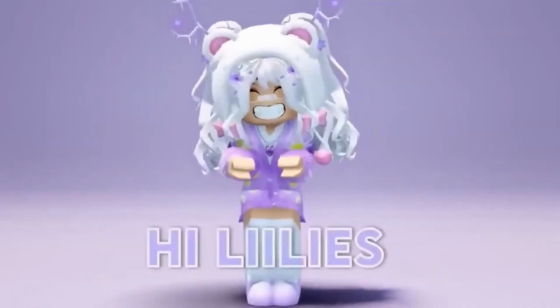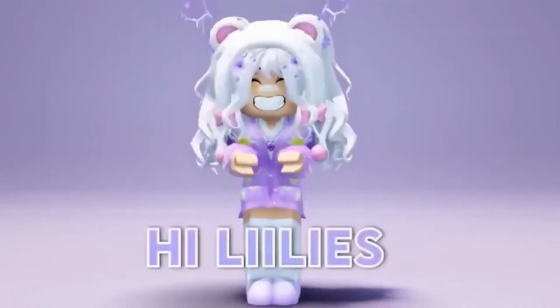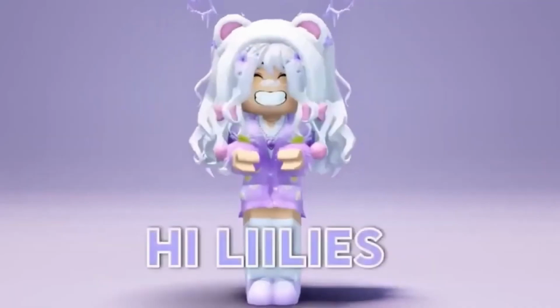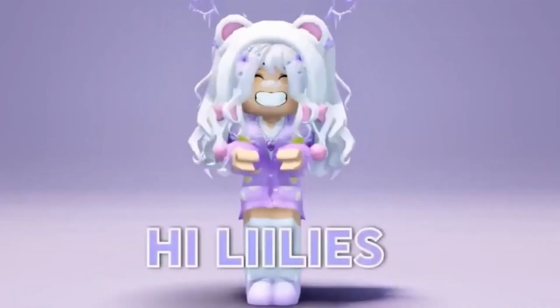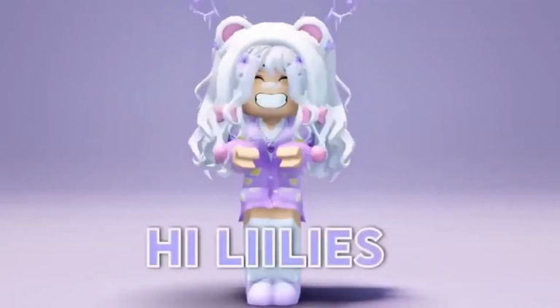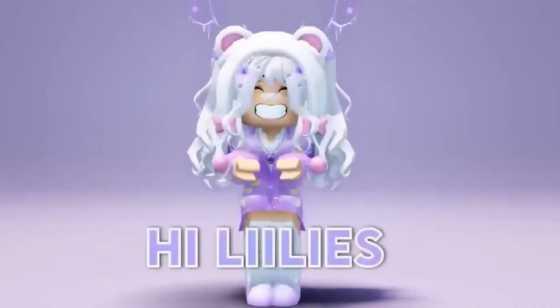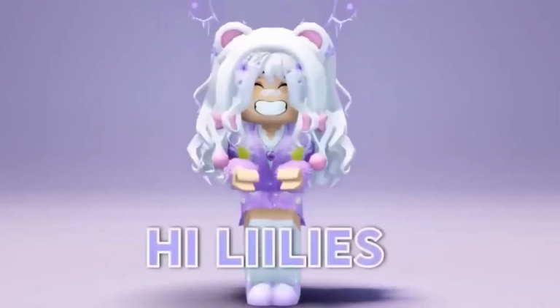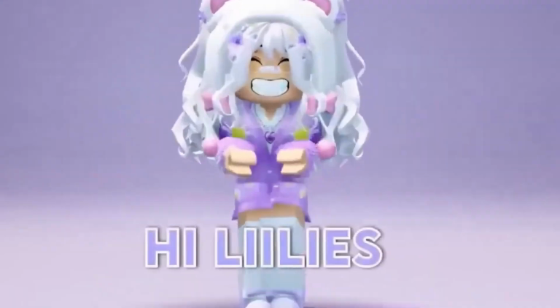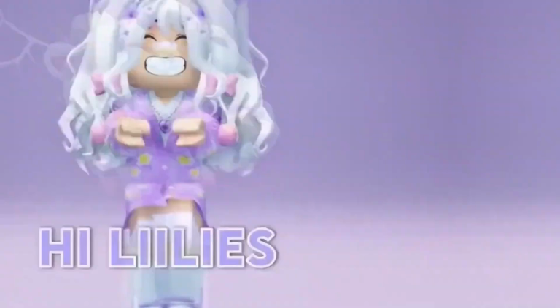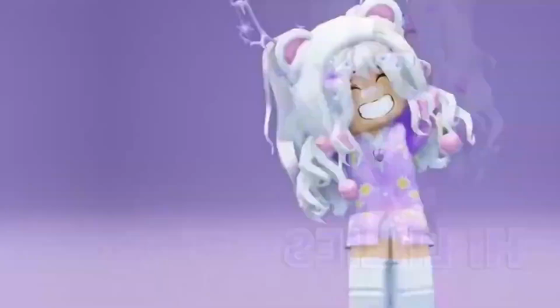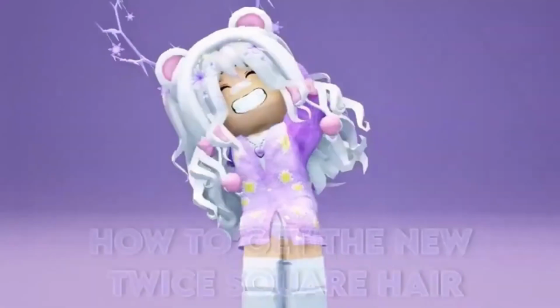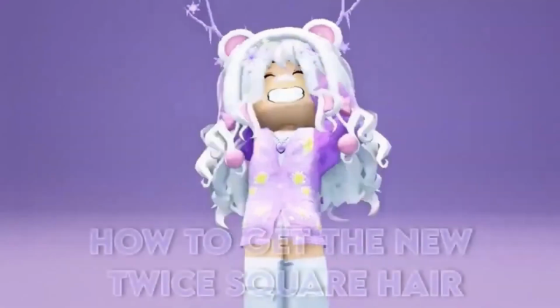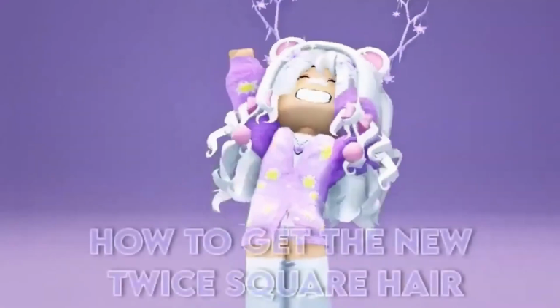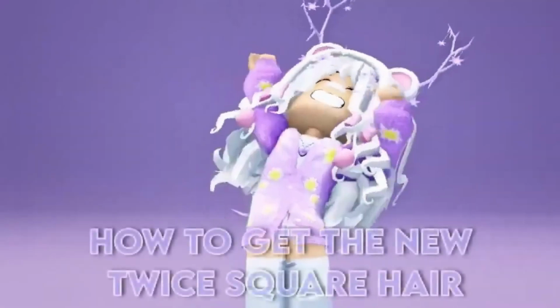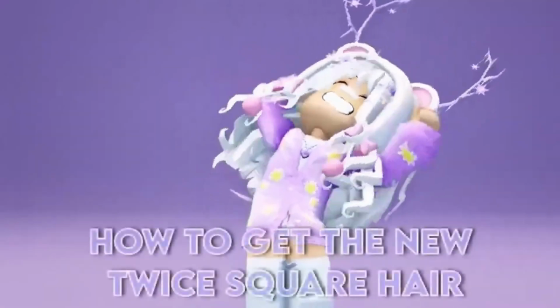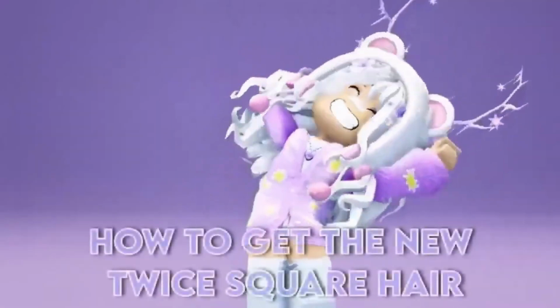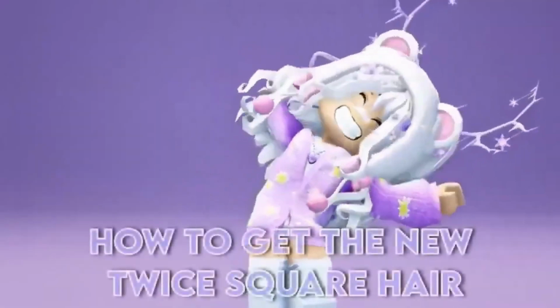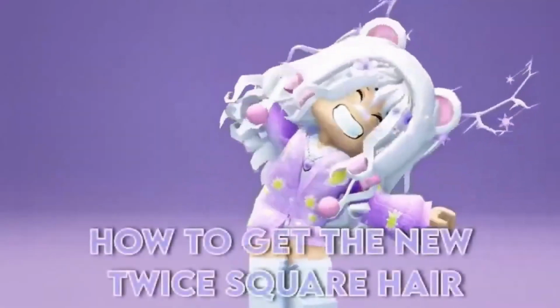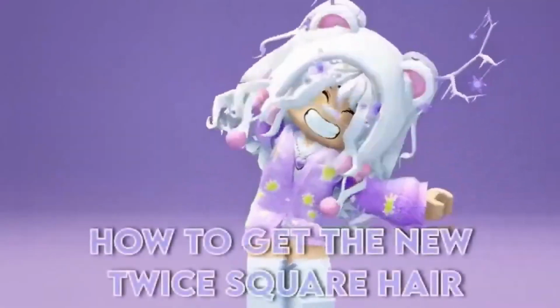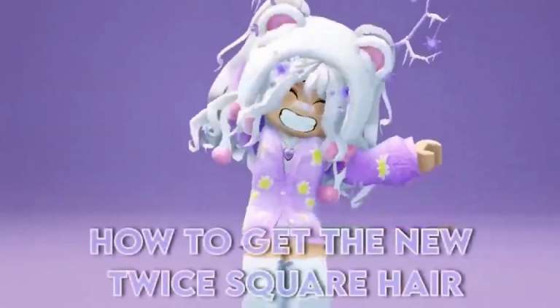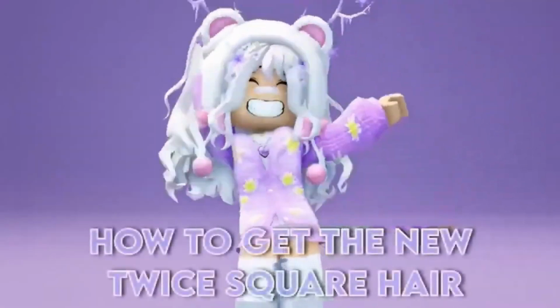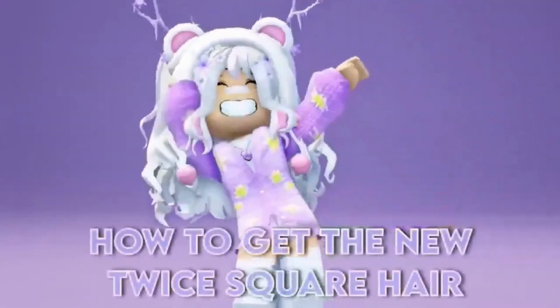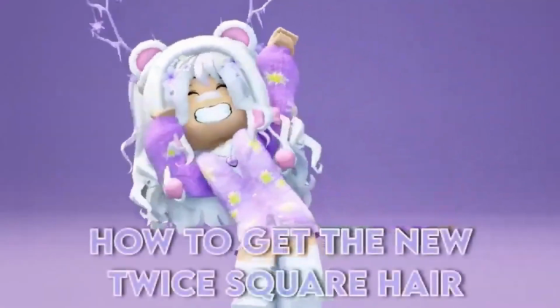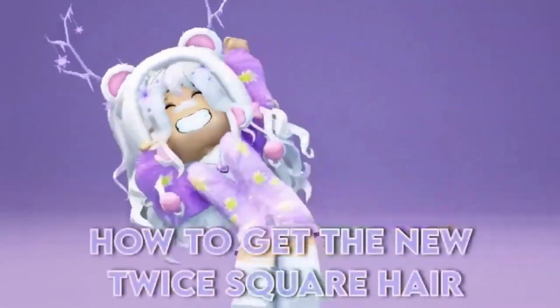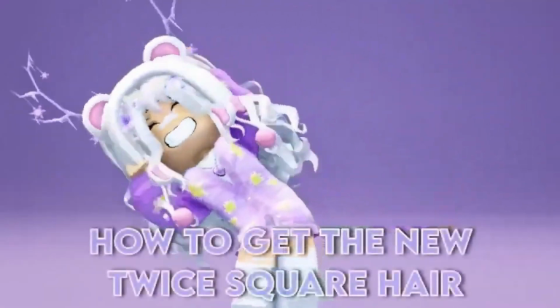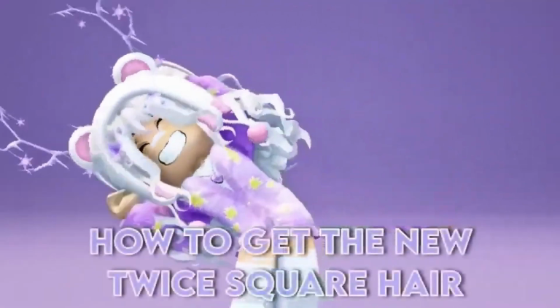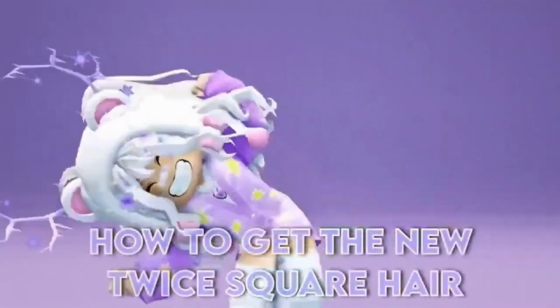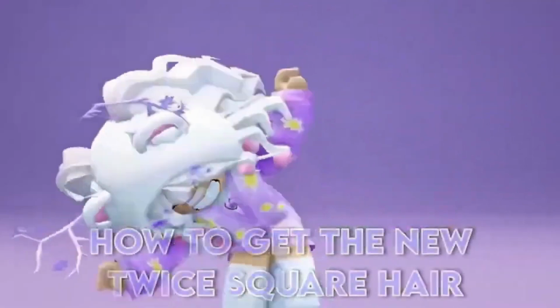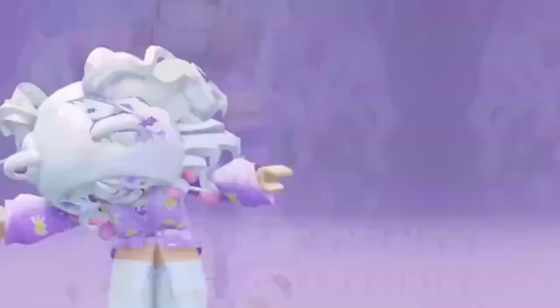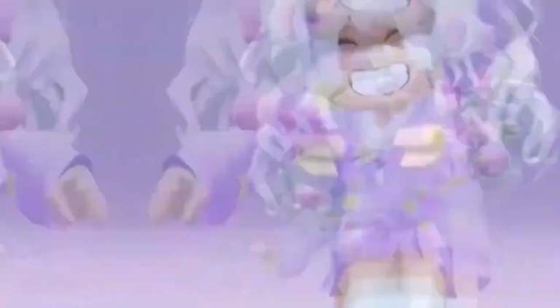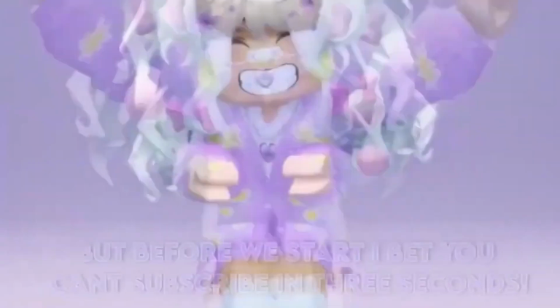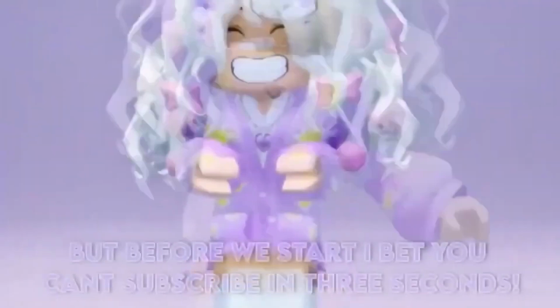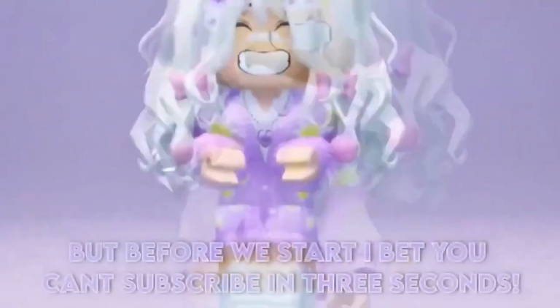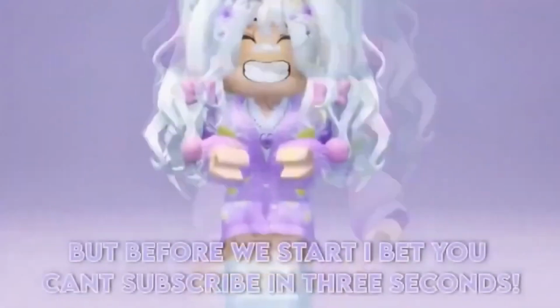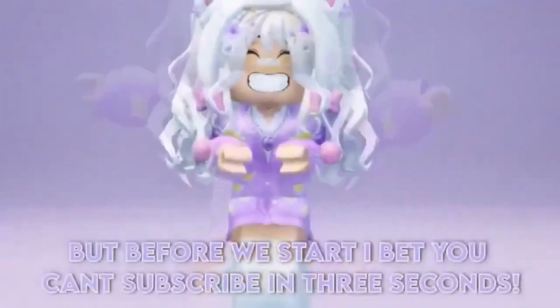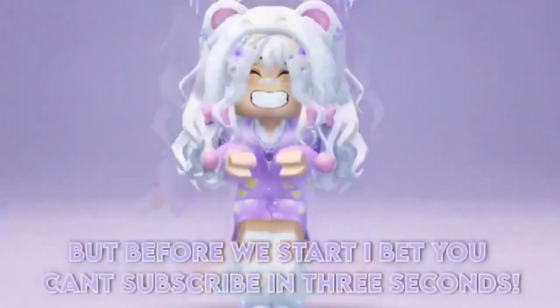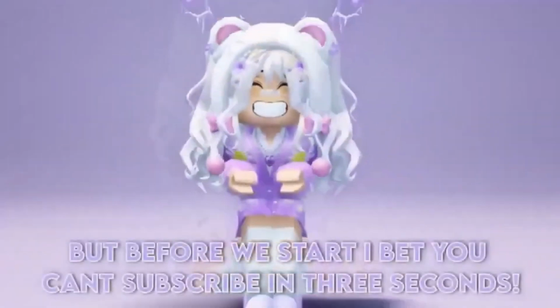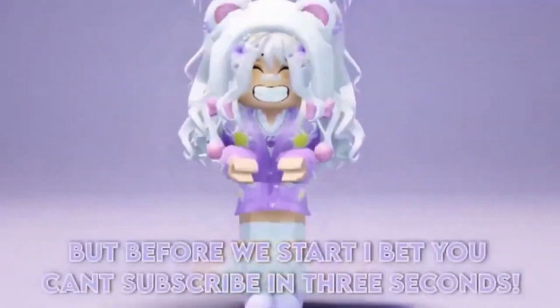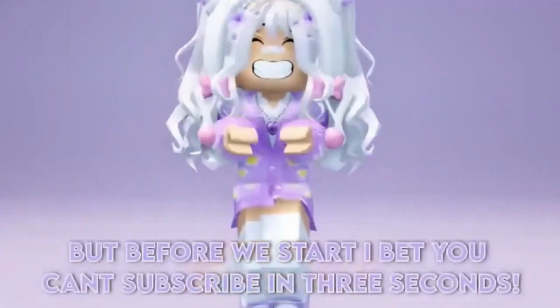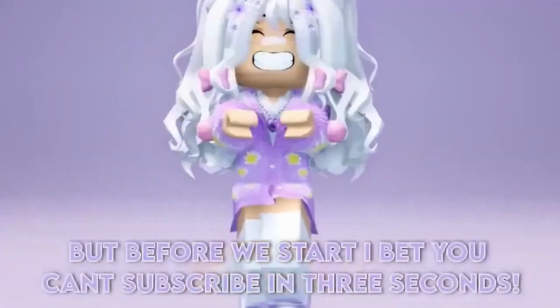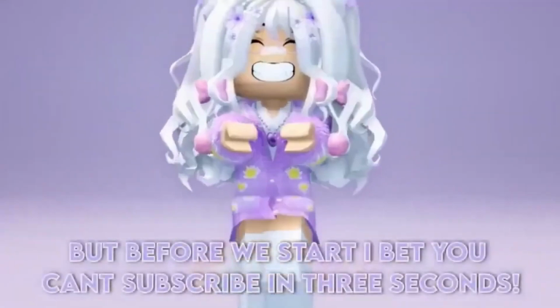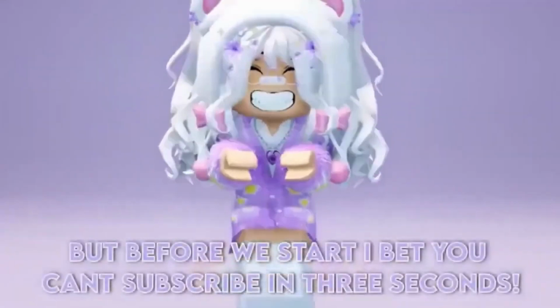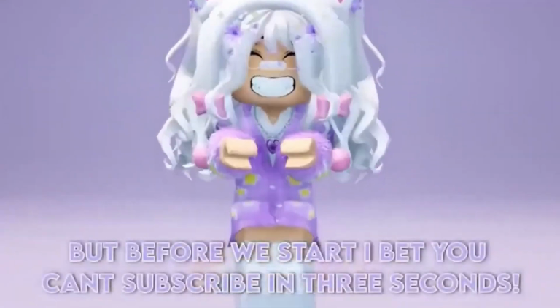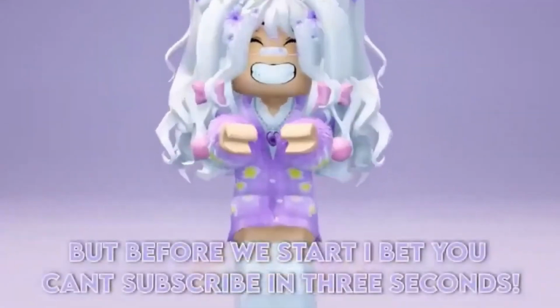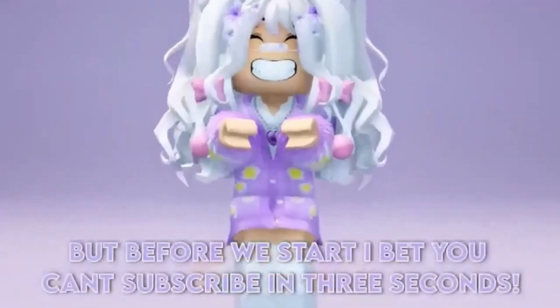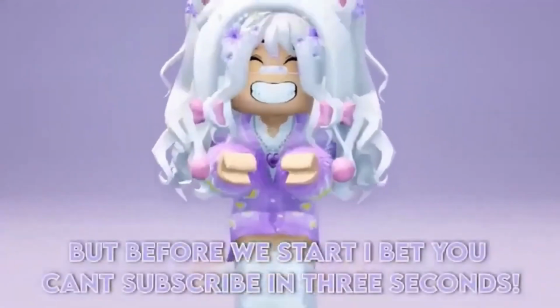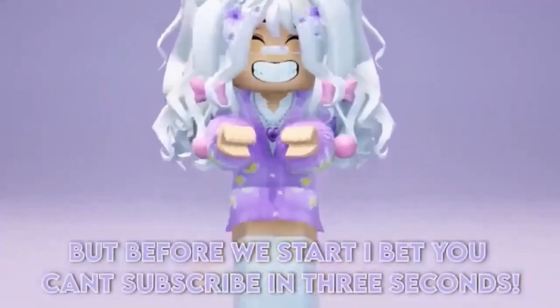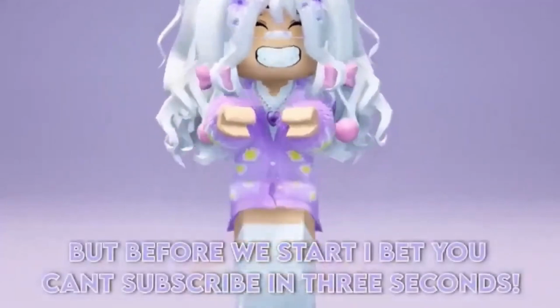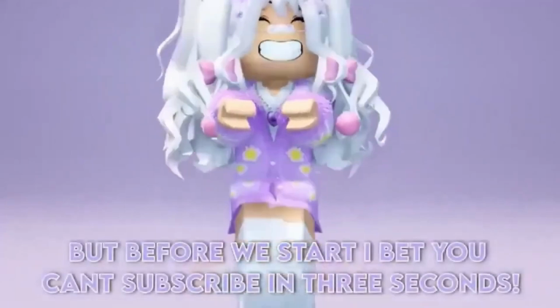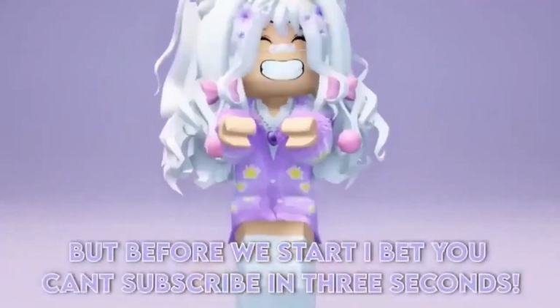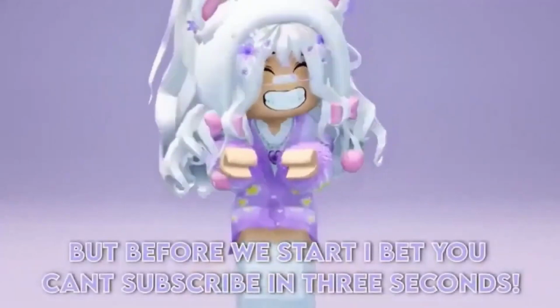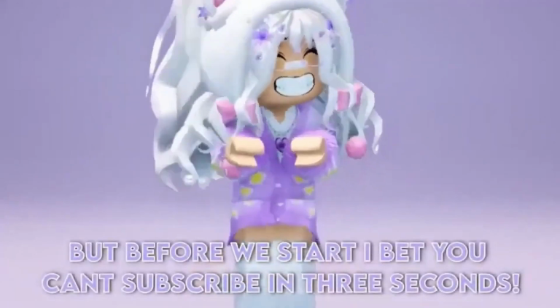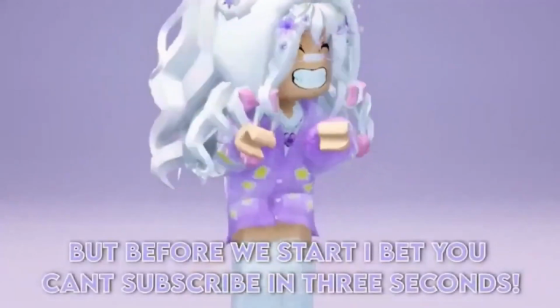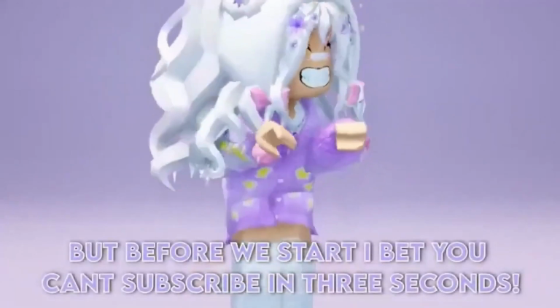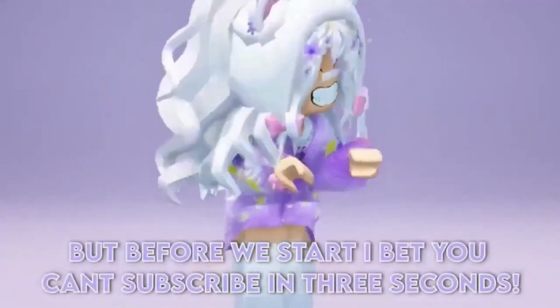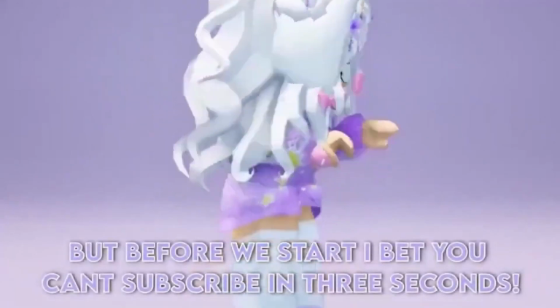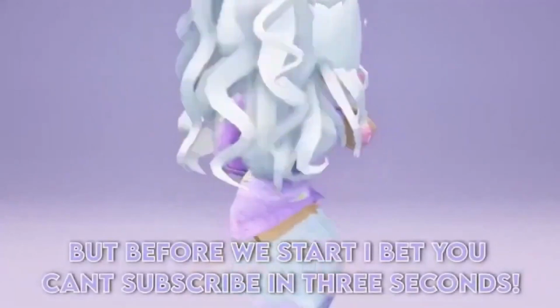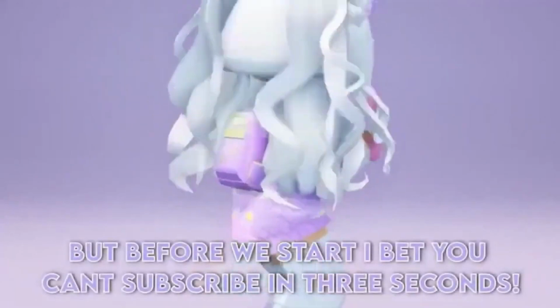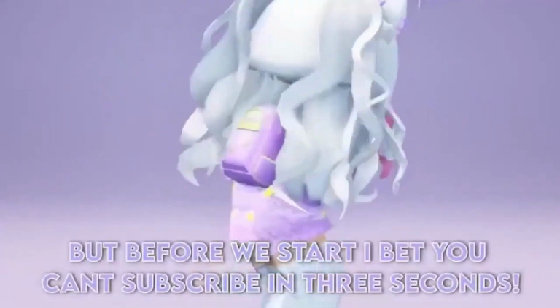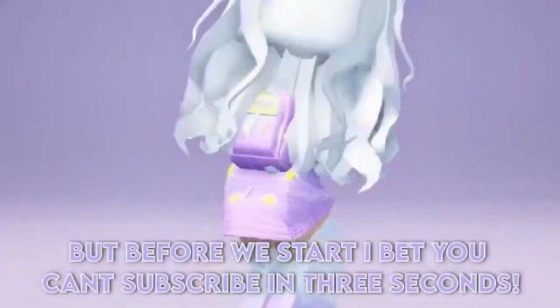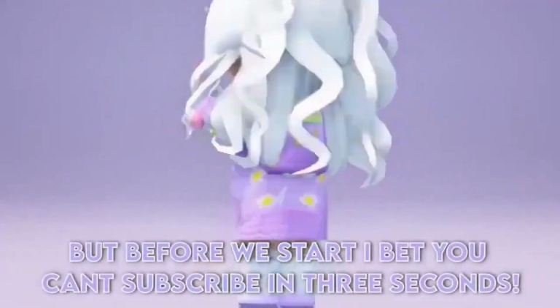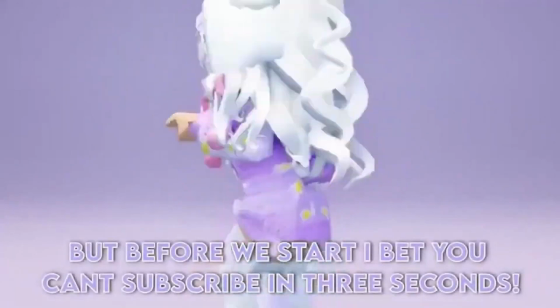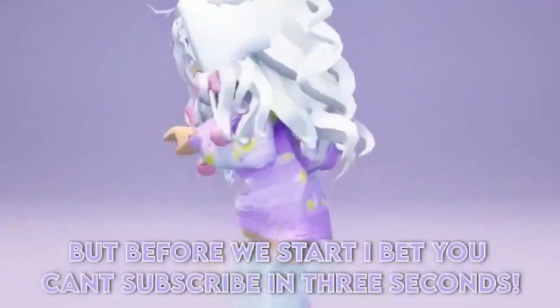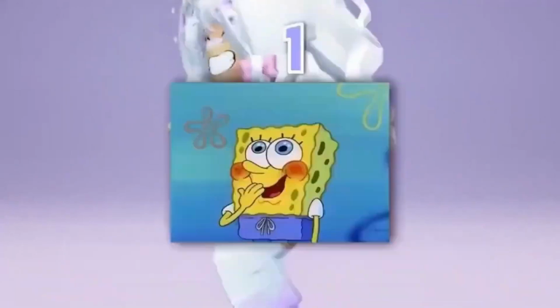Hi lilies, how to get the new Twice Square hair. But before we start I bet you can't subscribe in 3 seconds. 1, 2, 3.